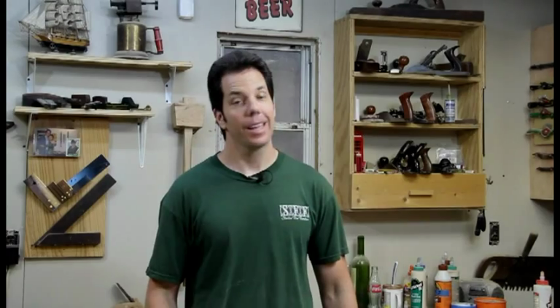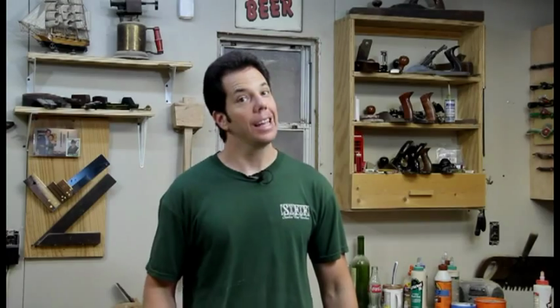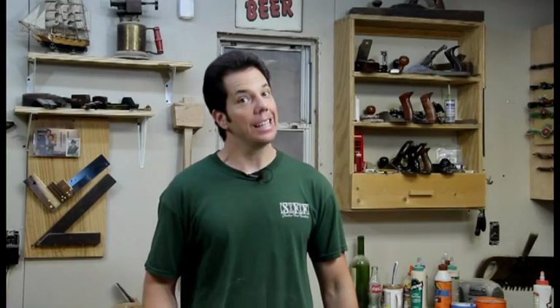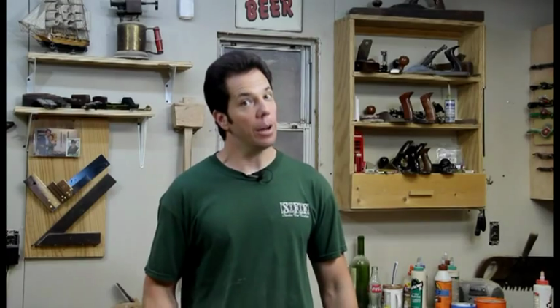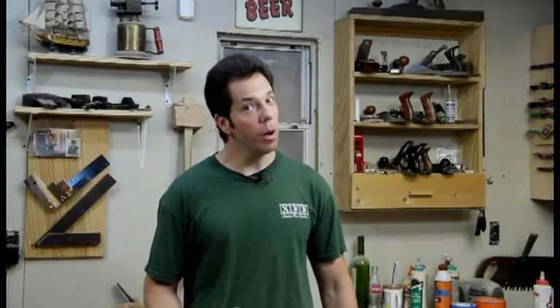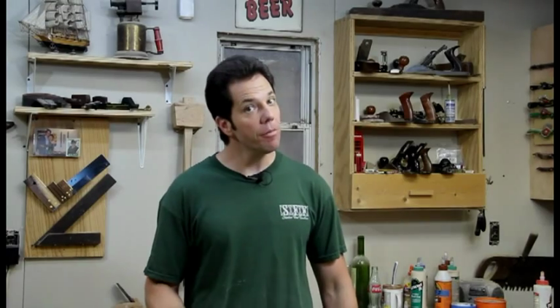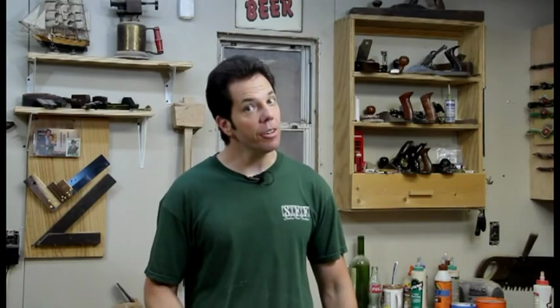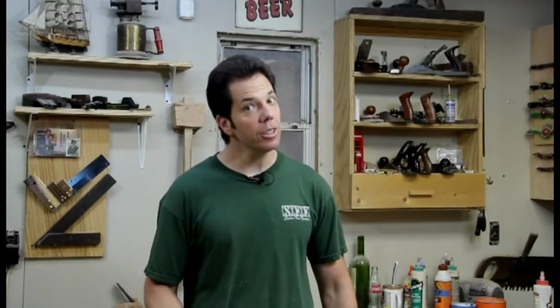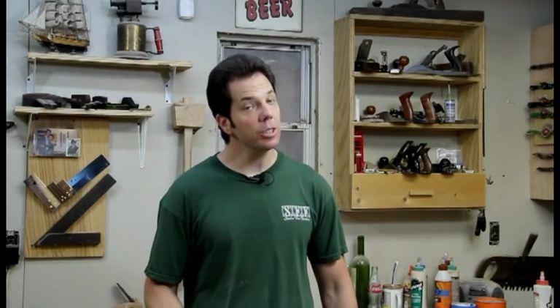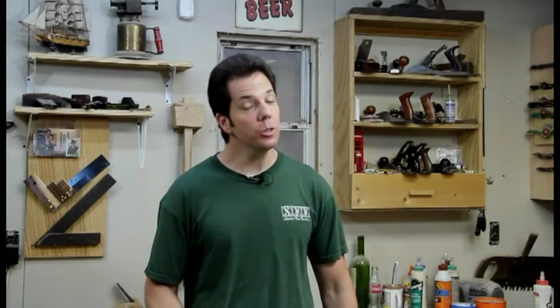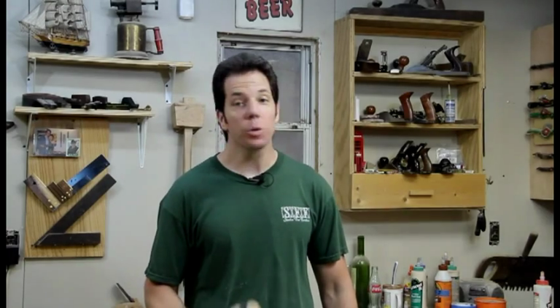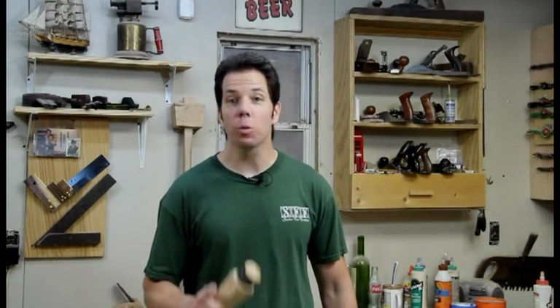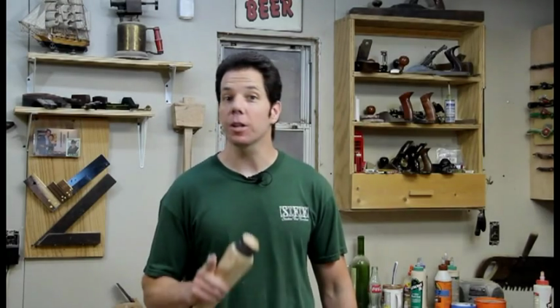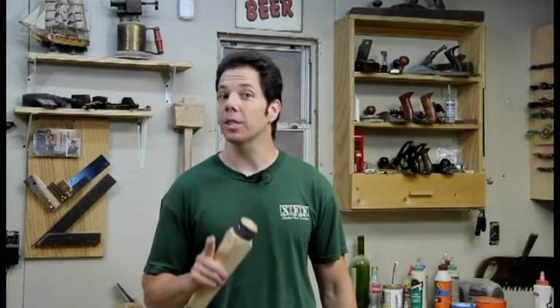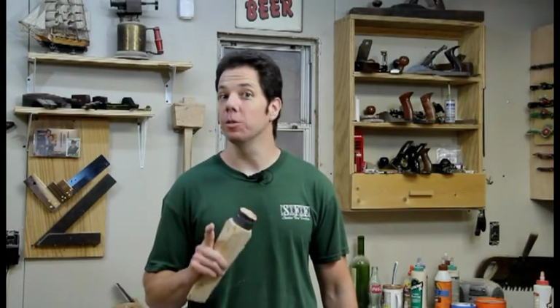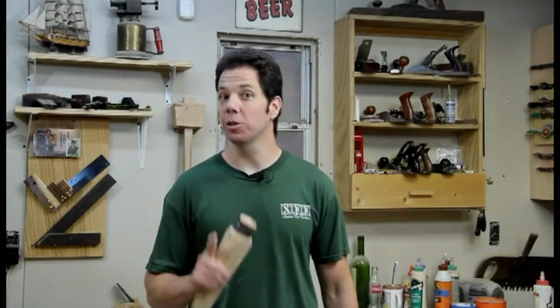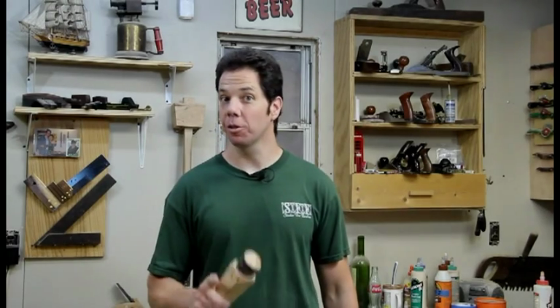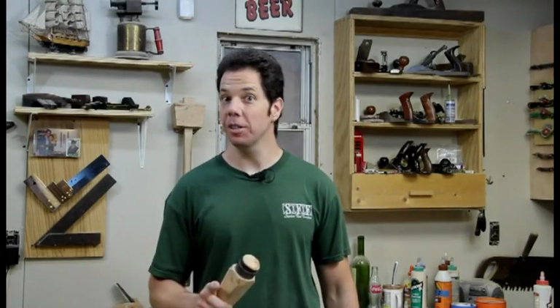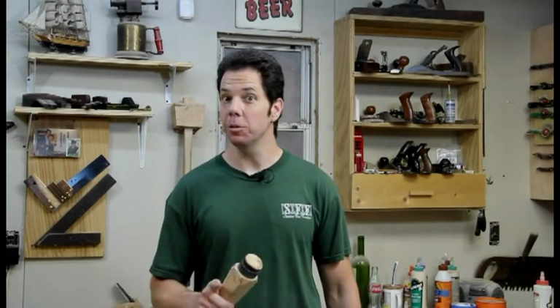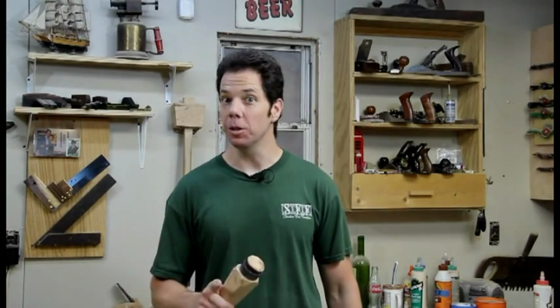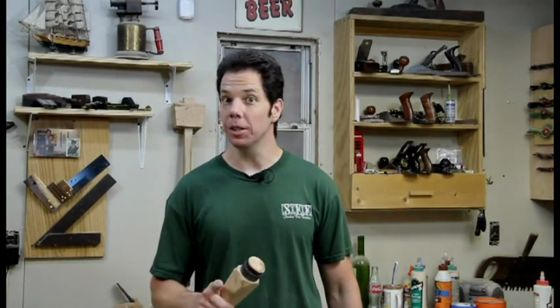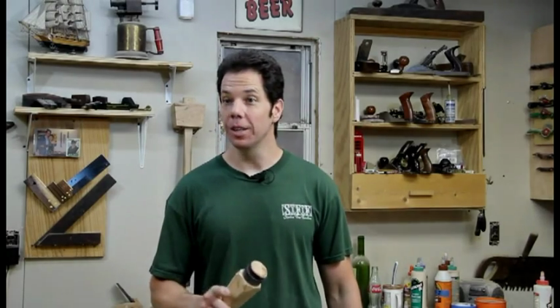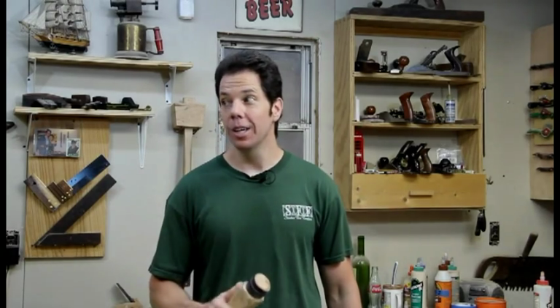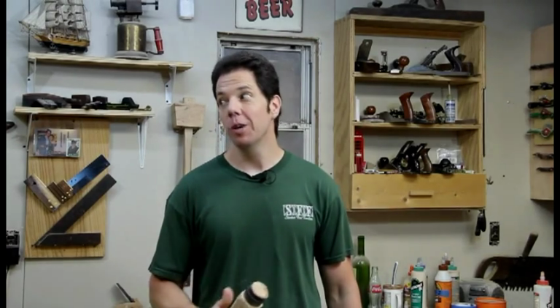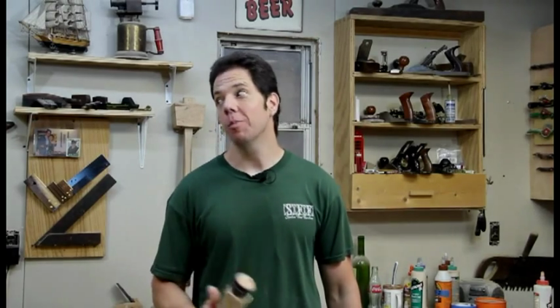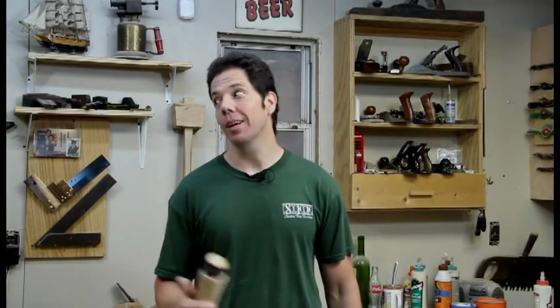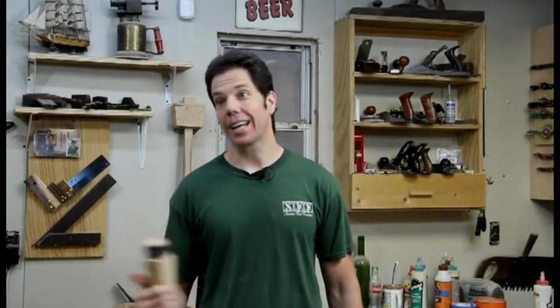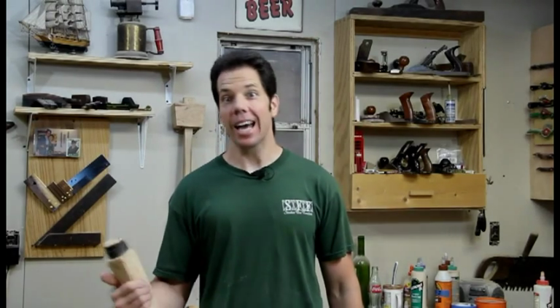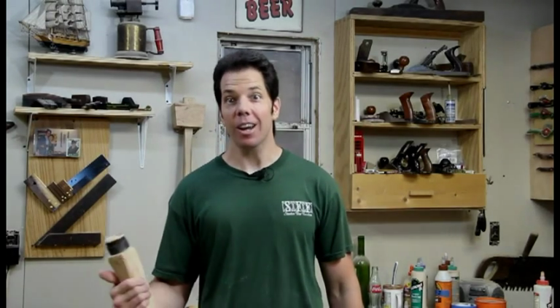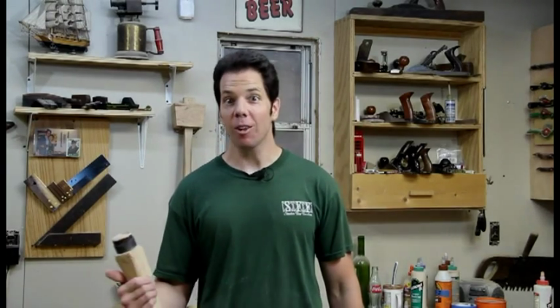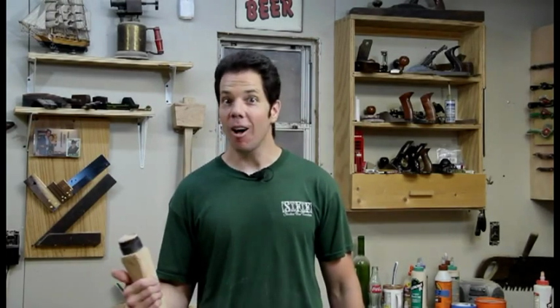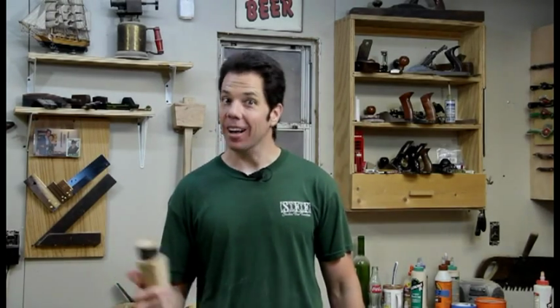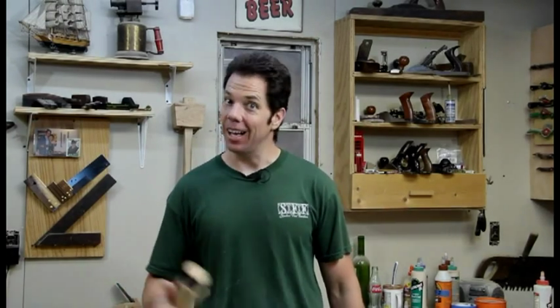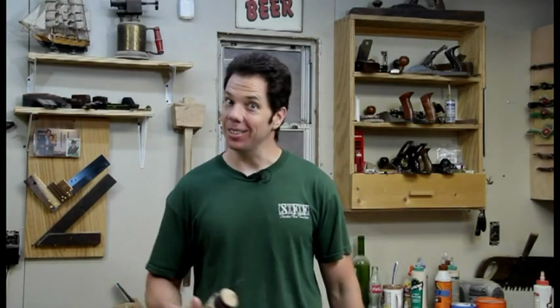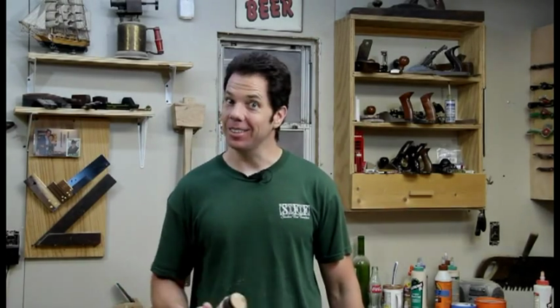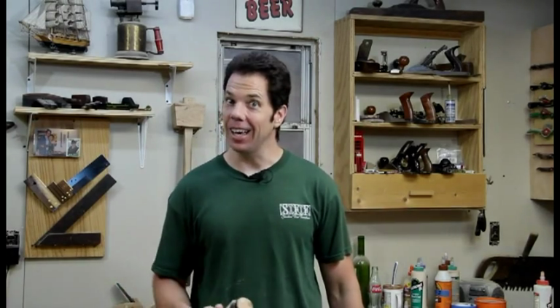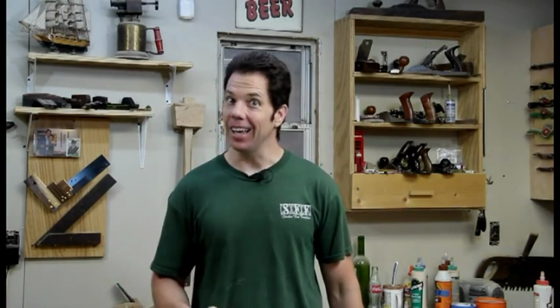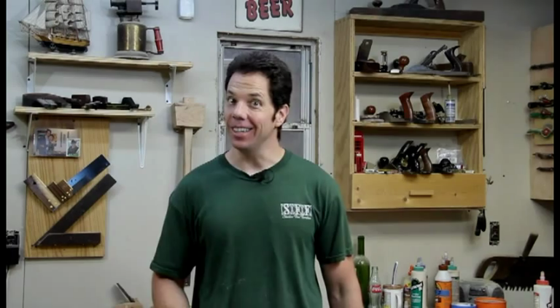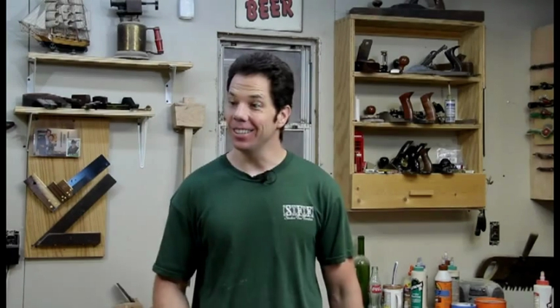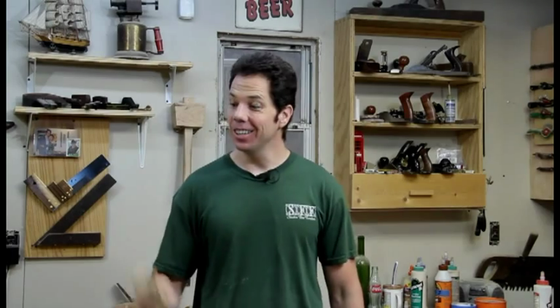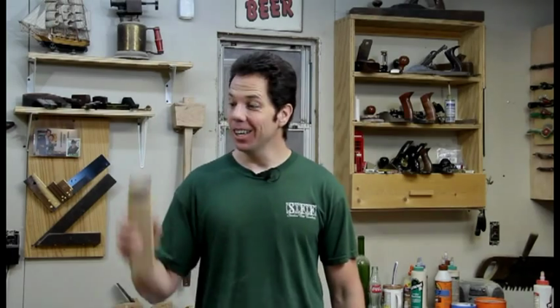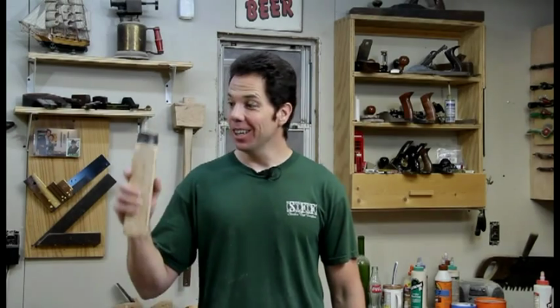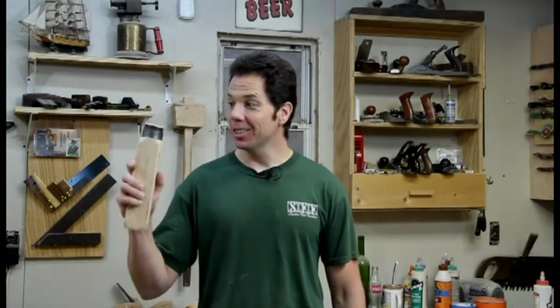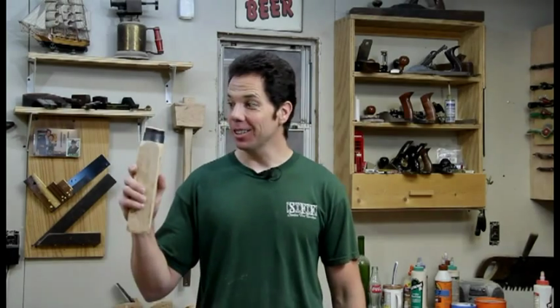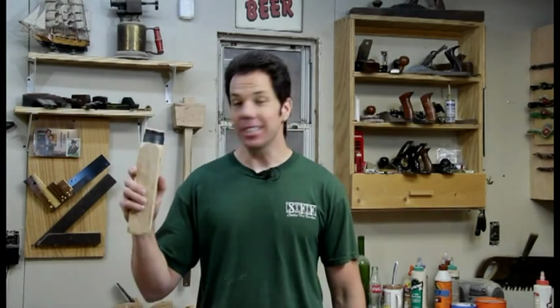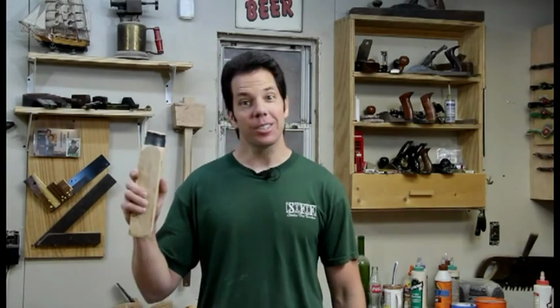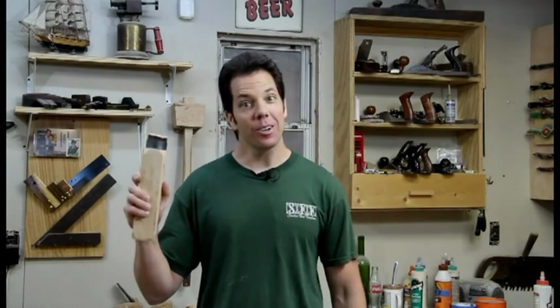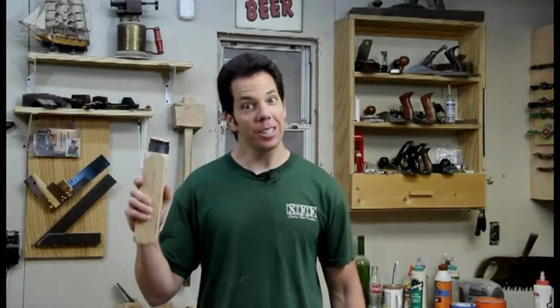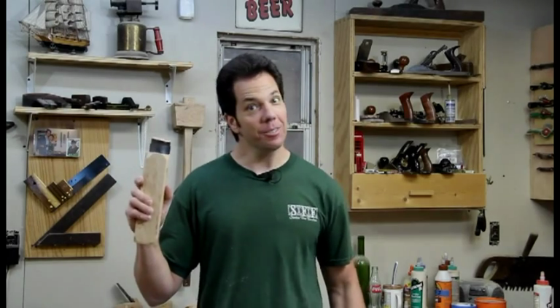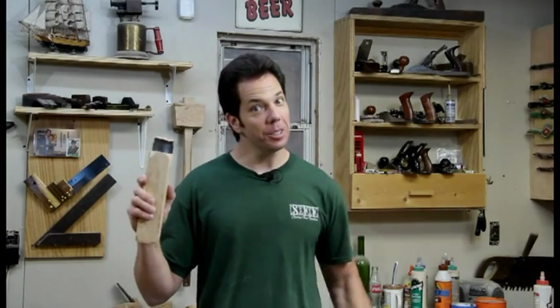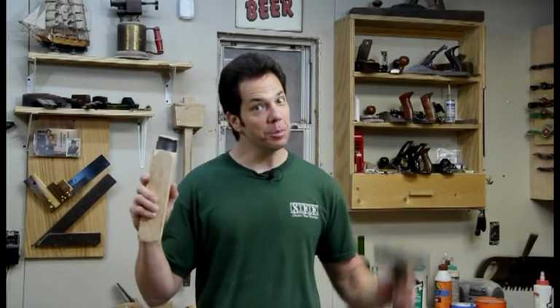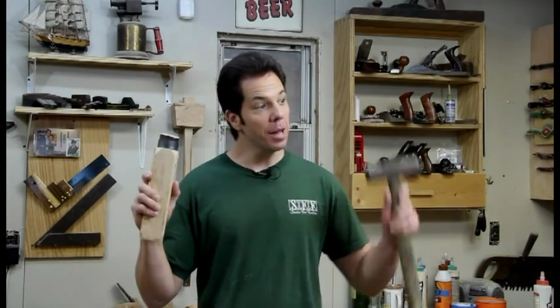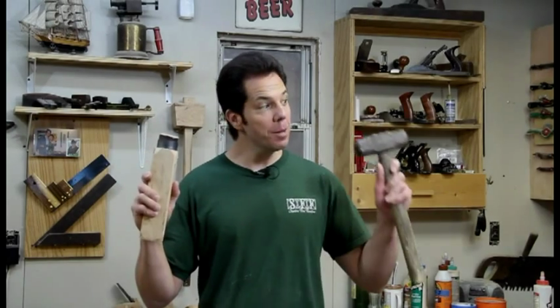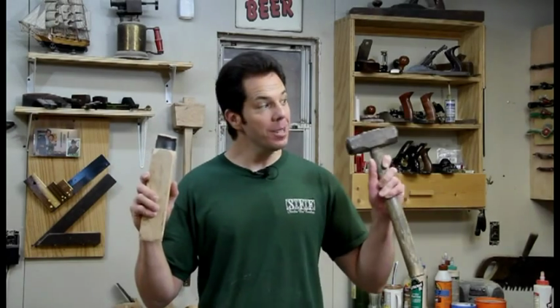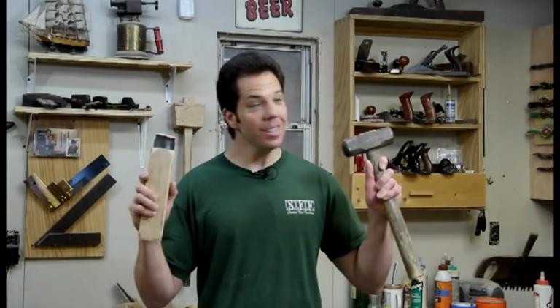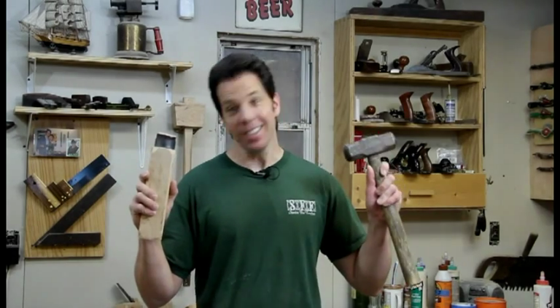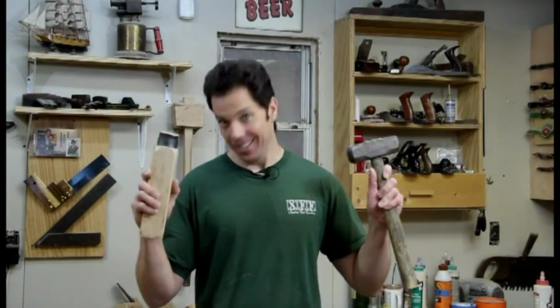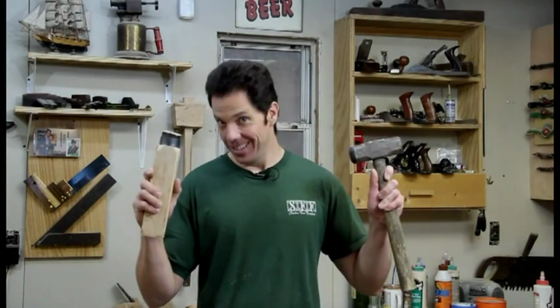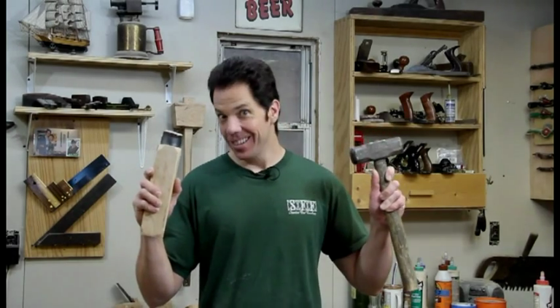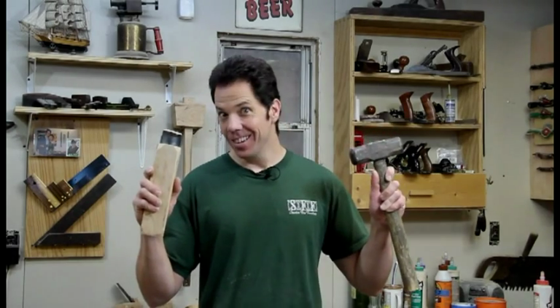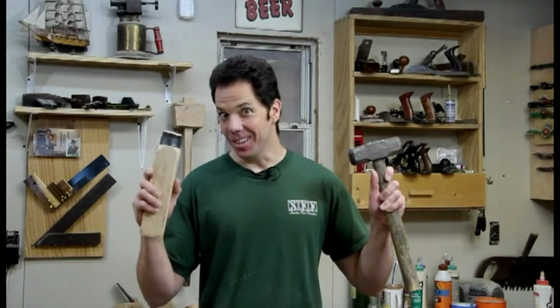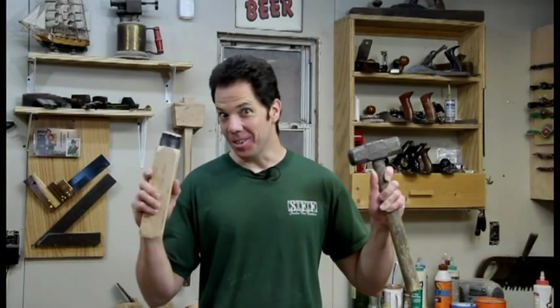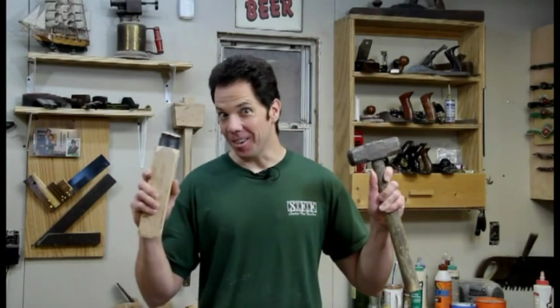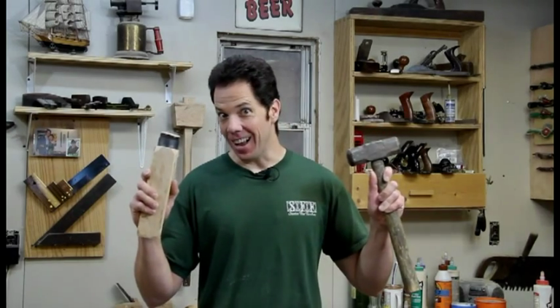Now I'm fairly new to working with greenwood, but I've got a log outside, so let's go give this baby a try.